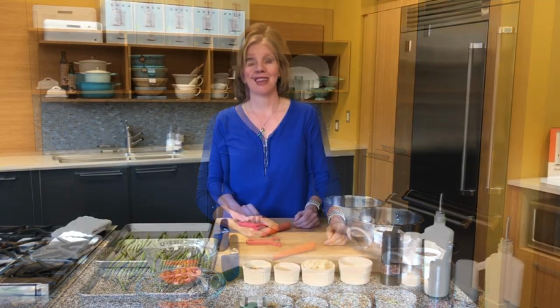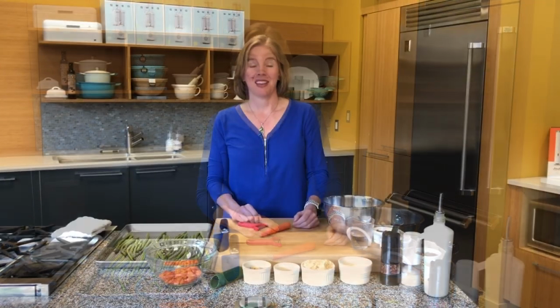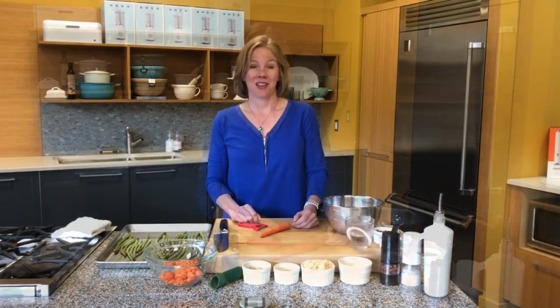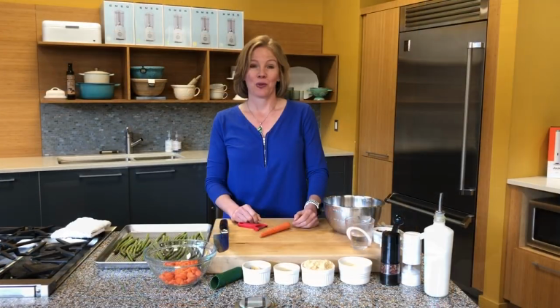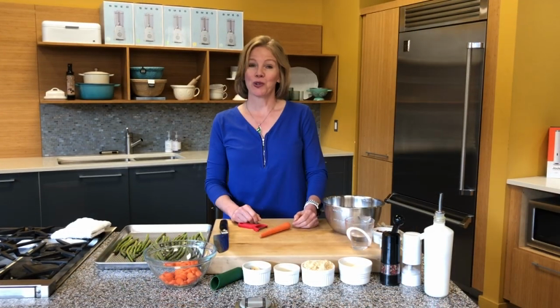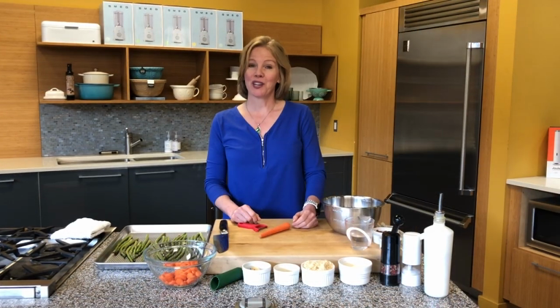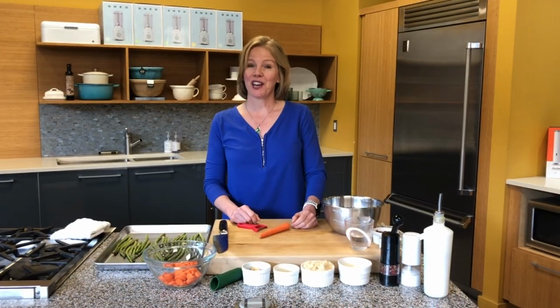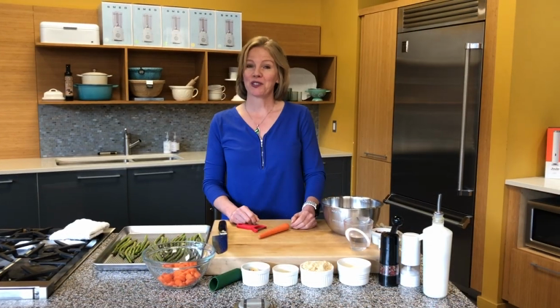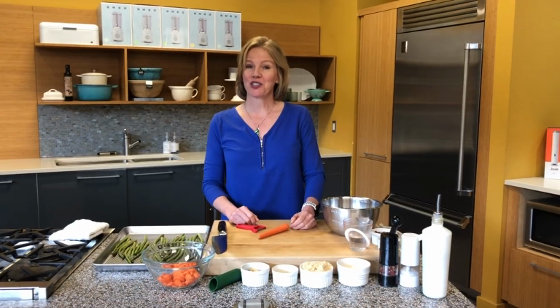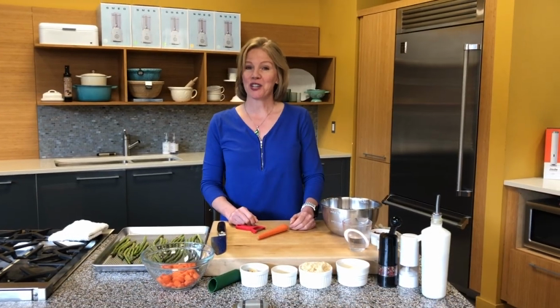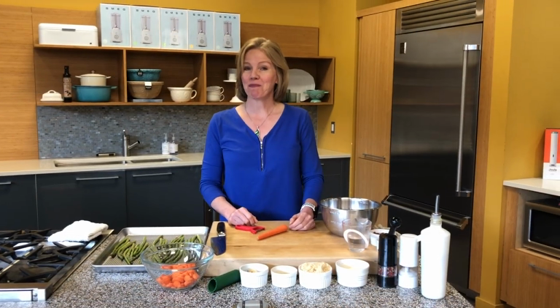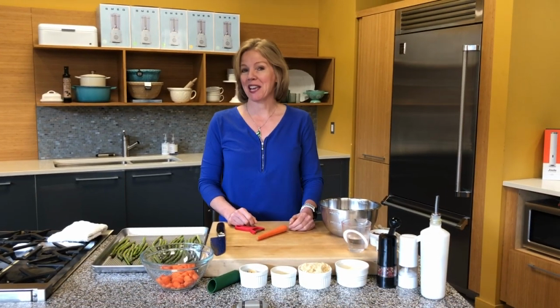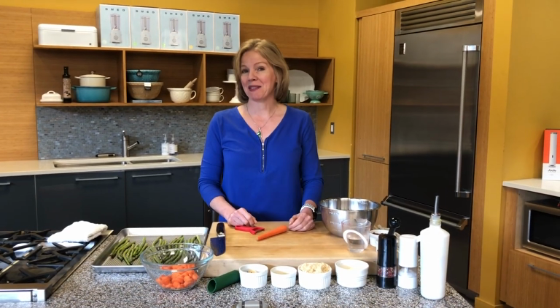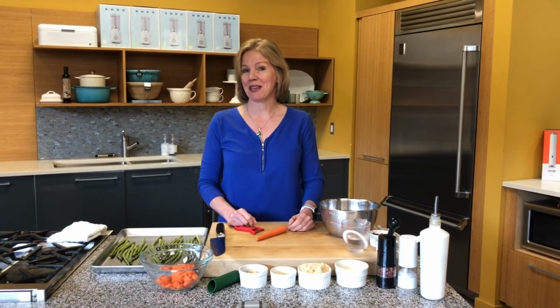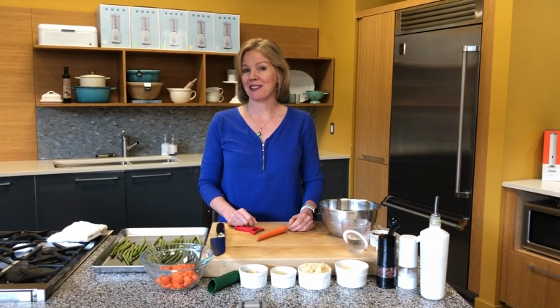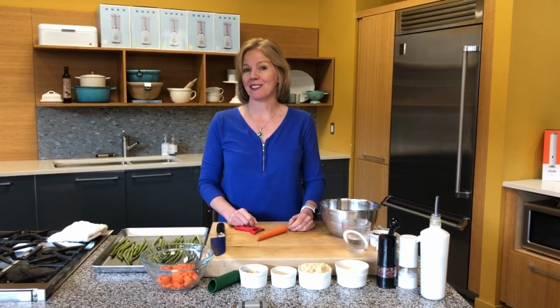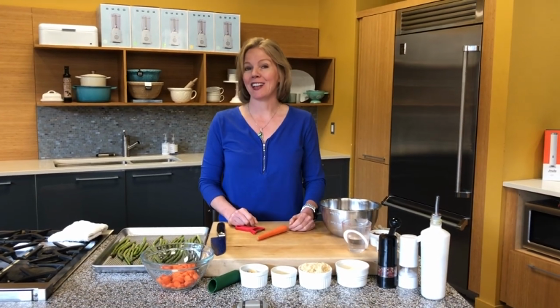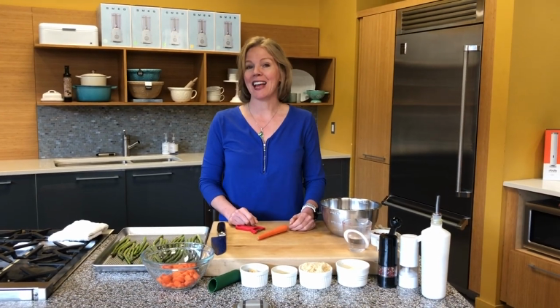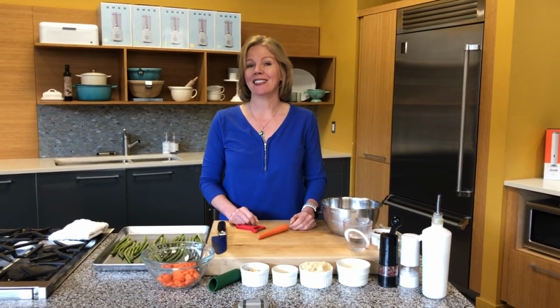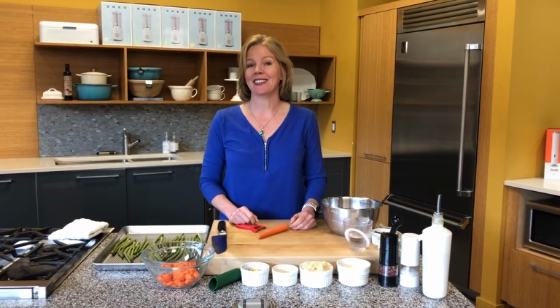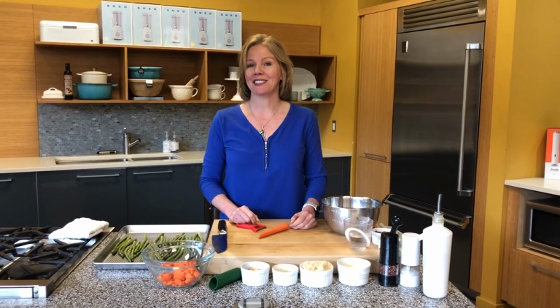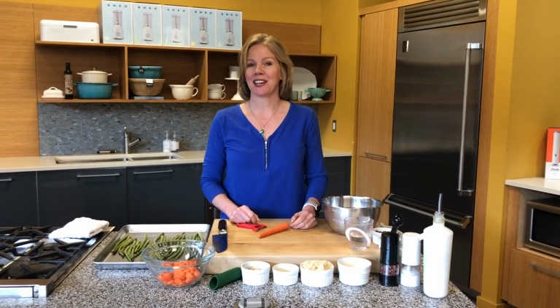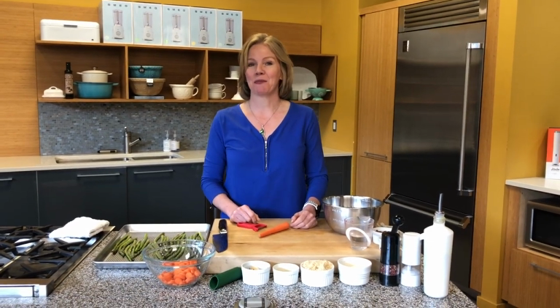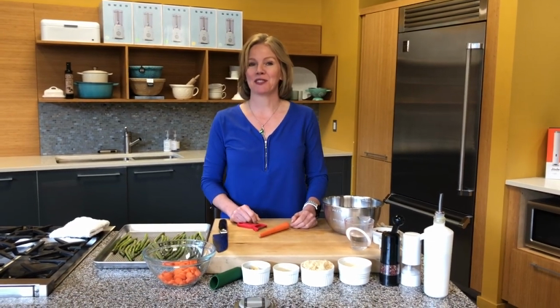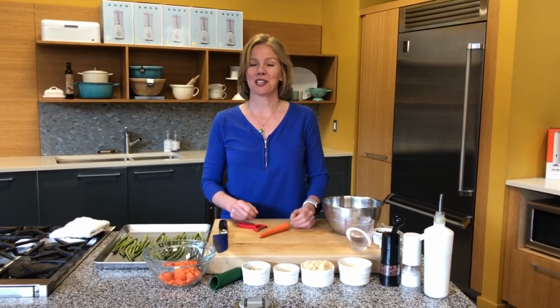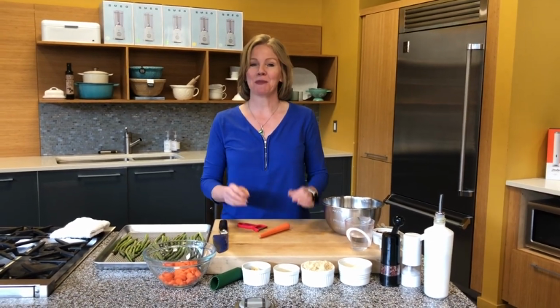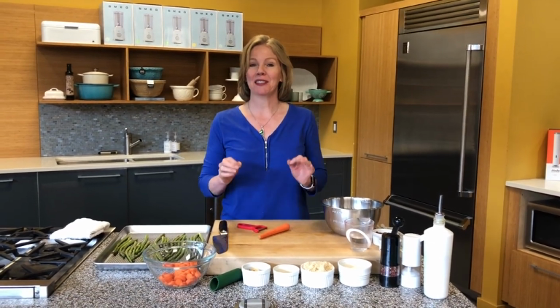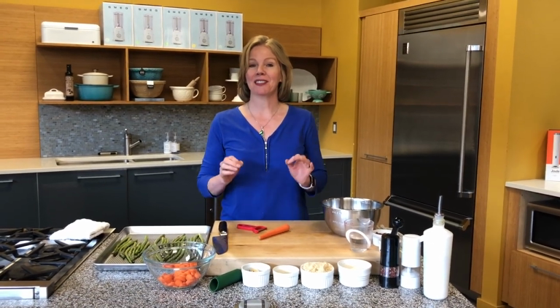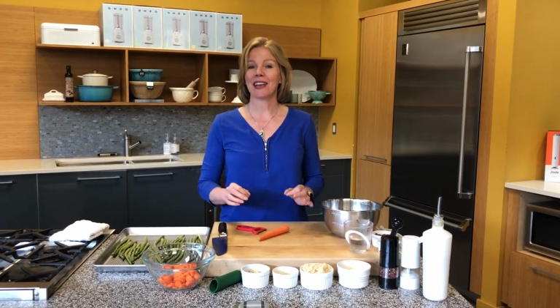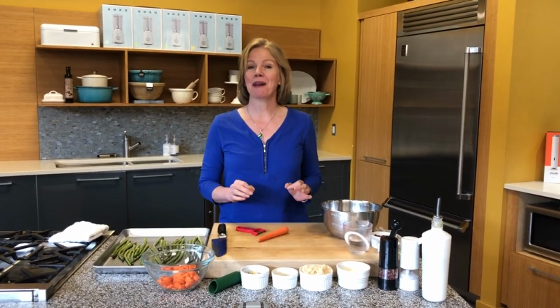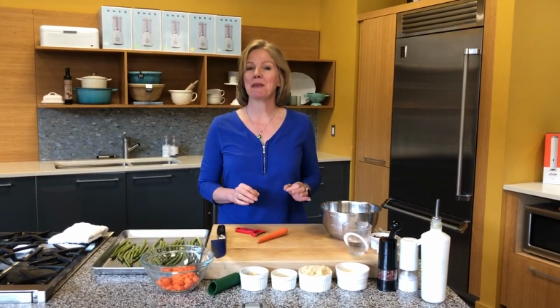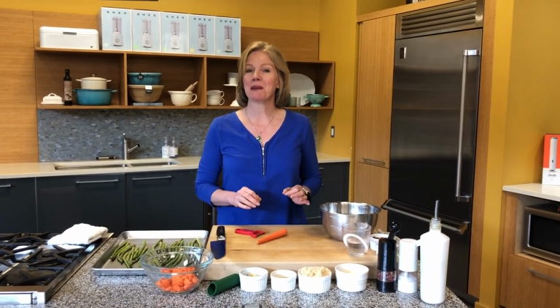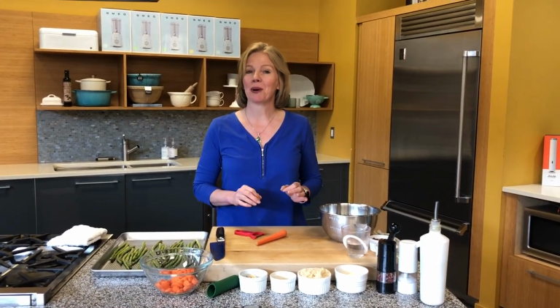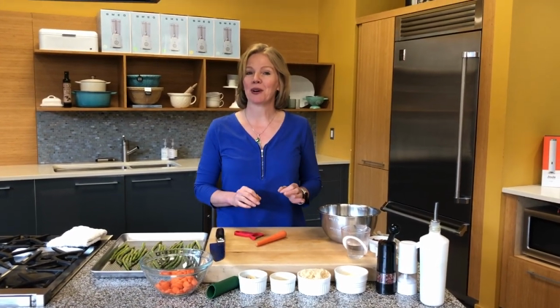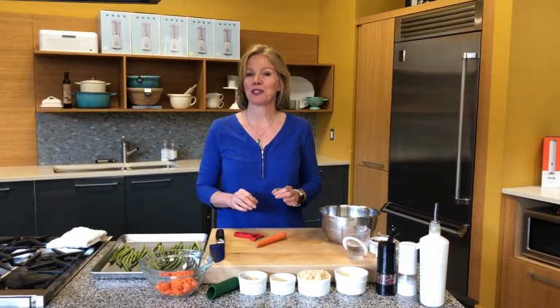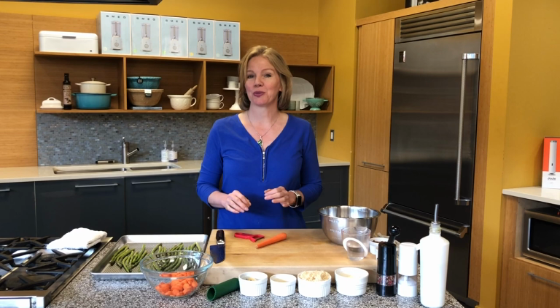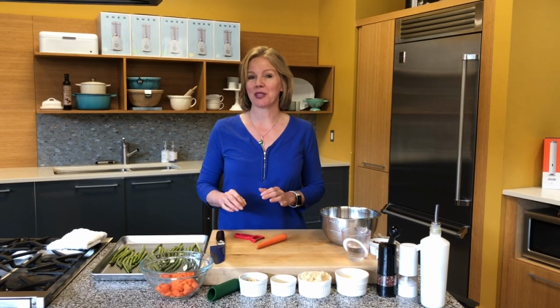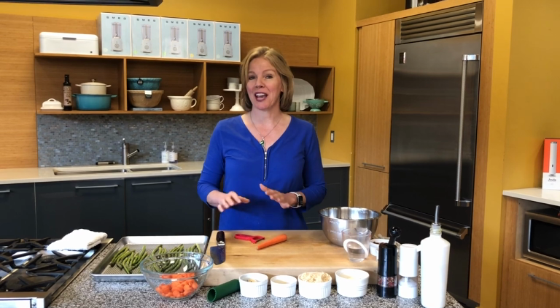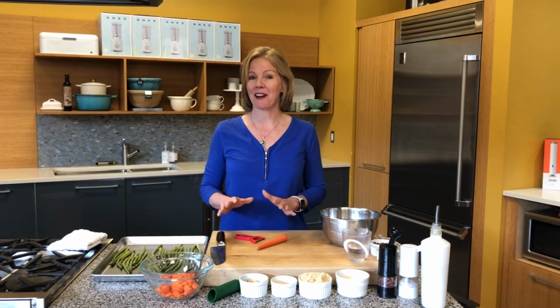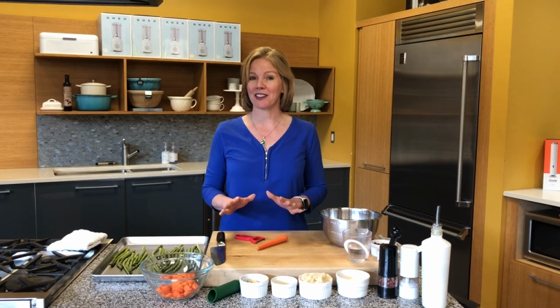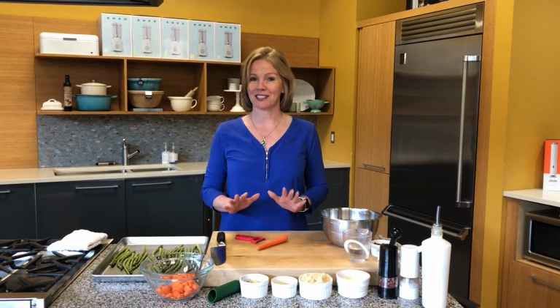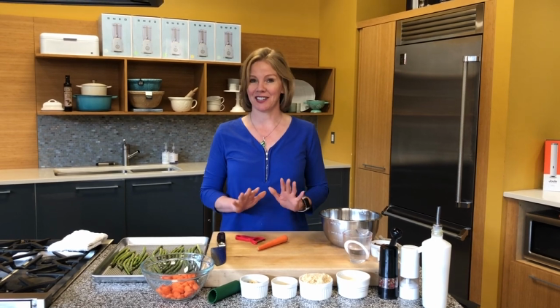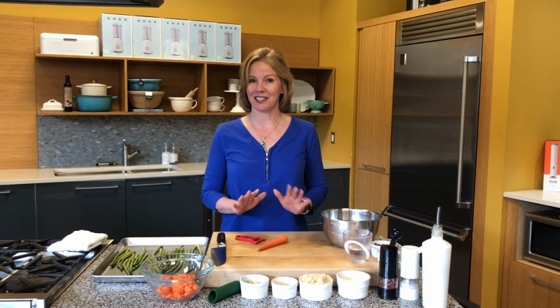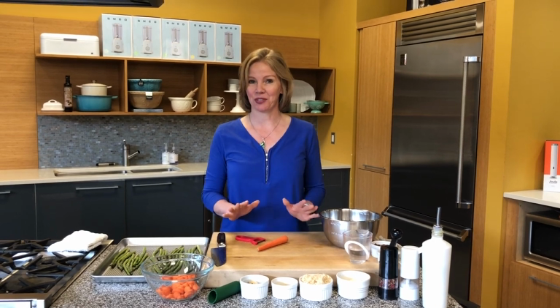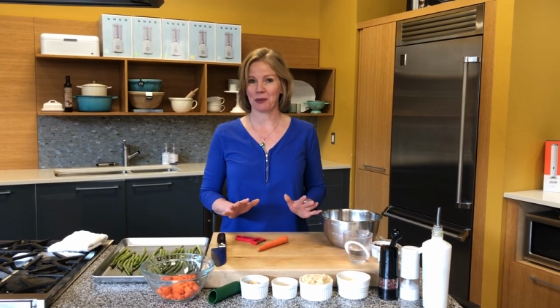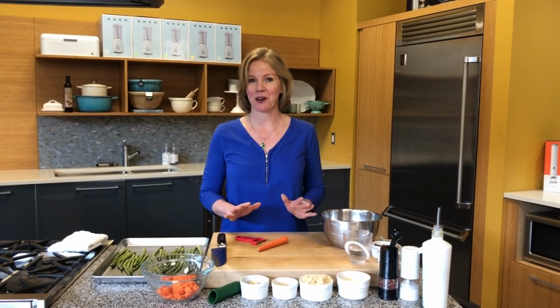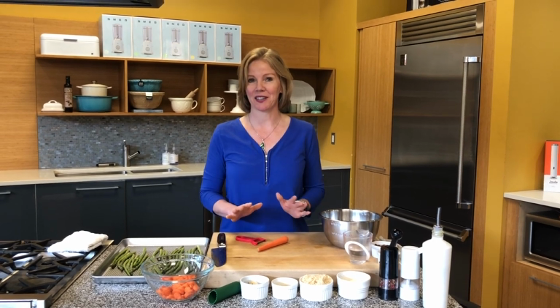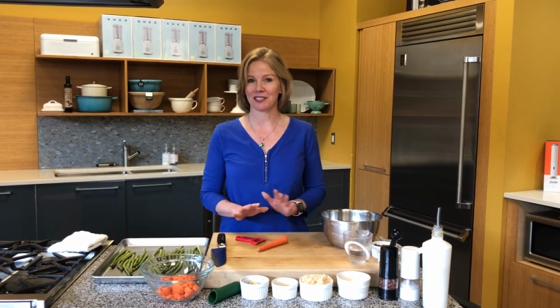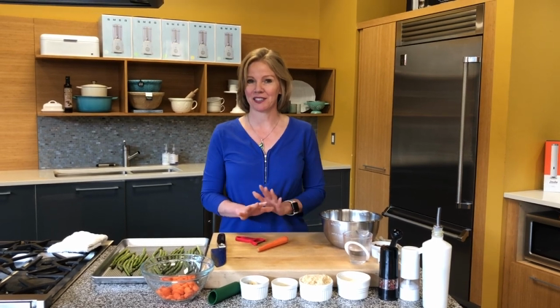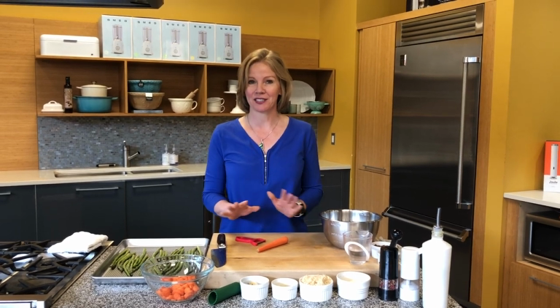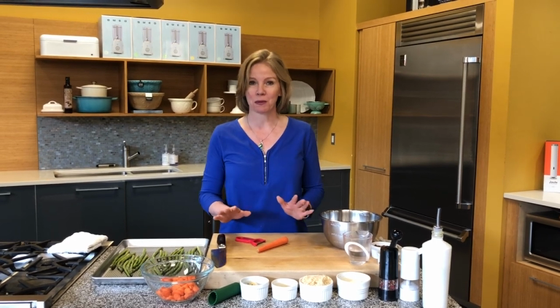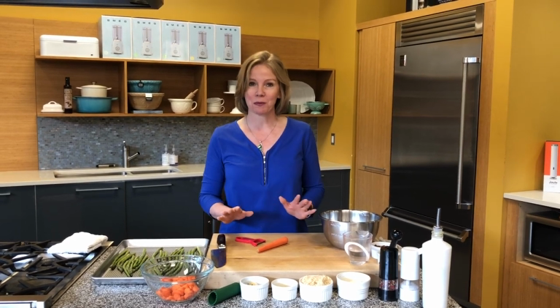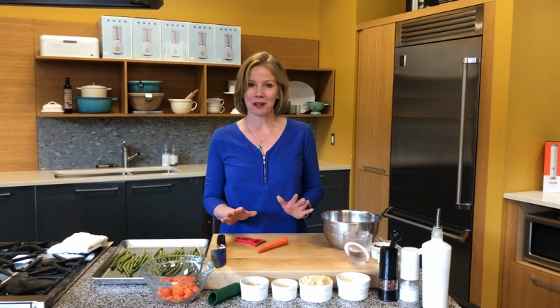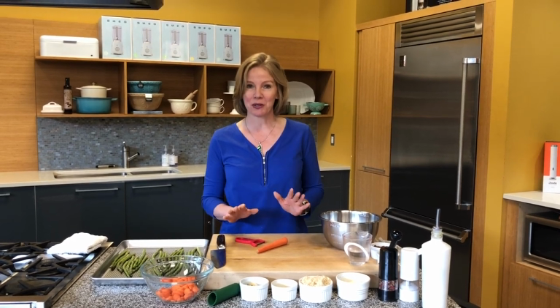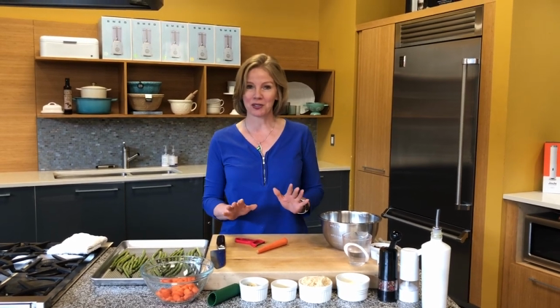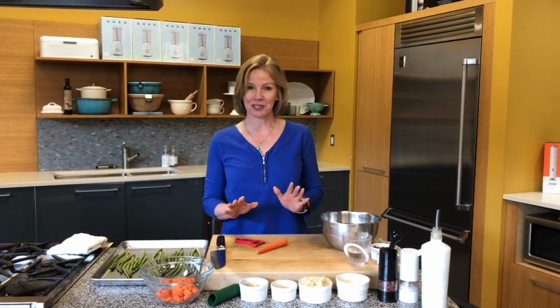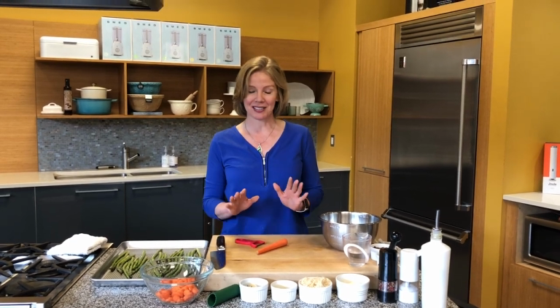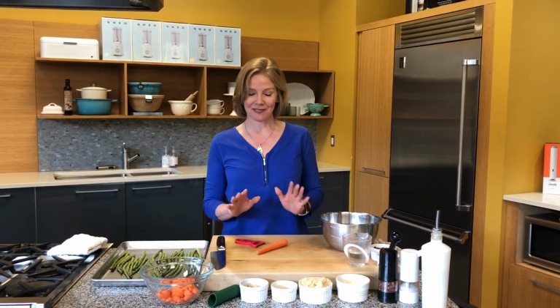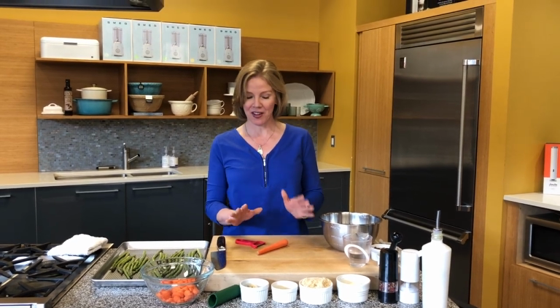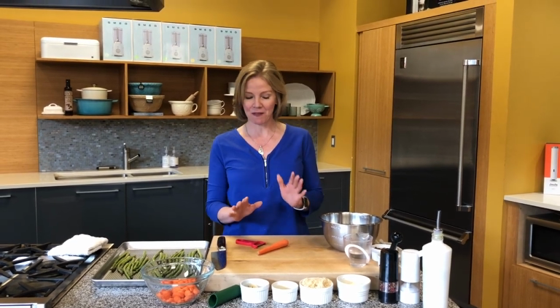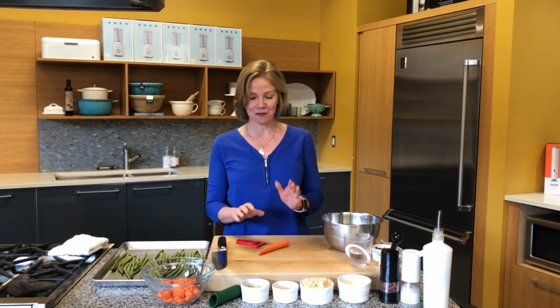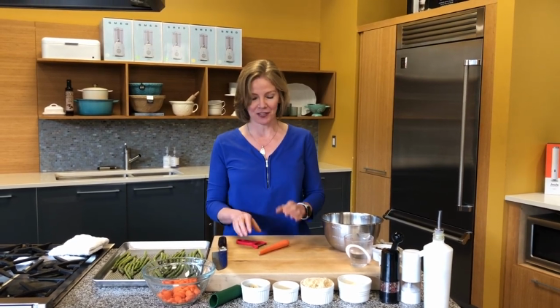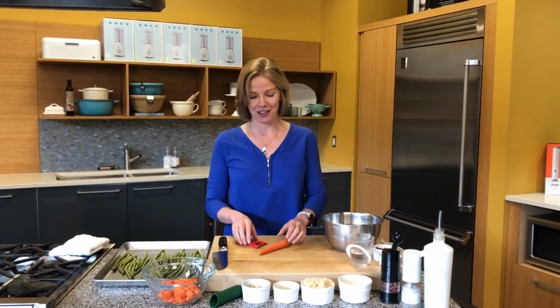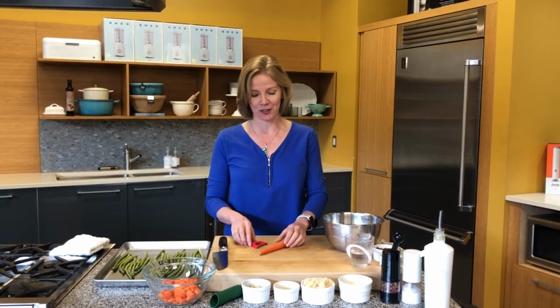We're doing another sheet pan meal and this time it's going to be lamb meatballs with carrots and asparagus — some of my most favorite flavors.